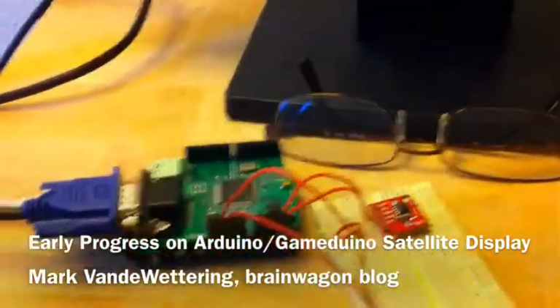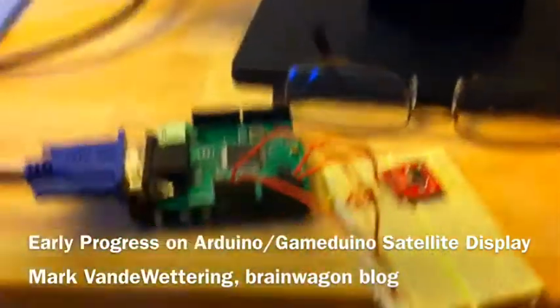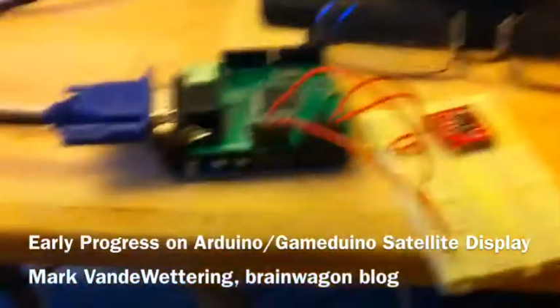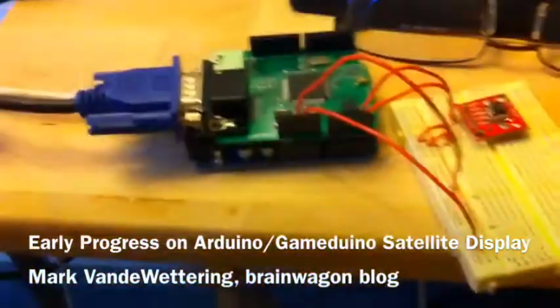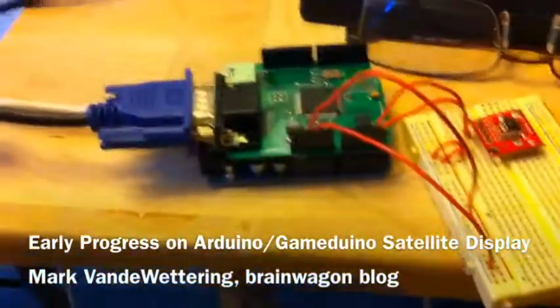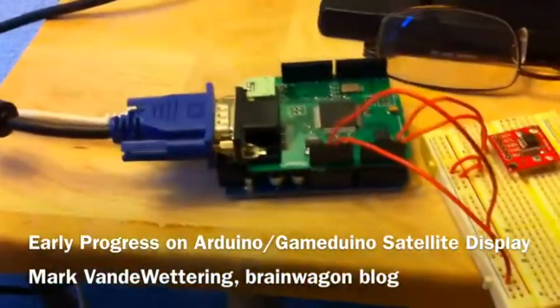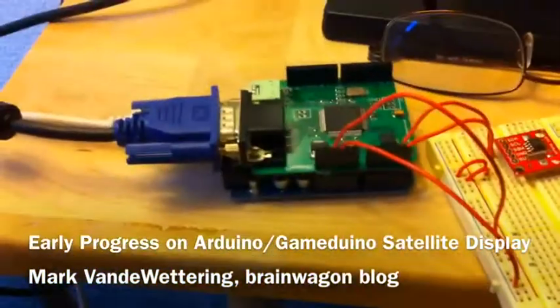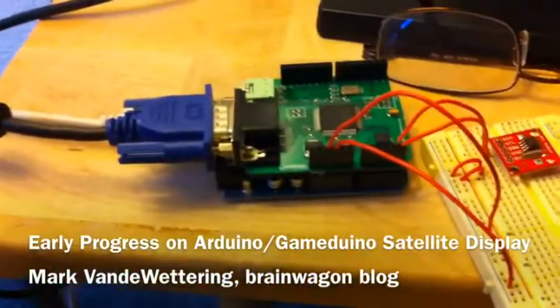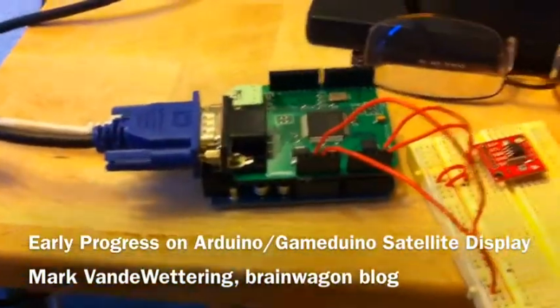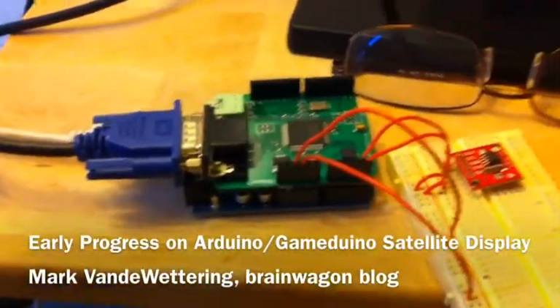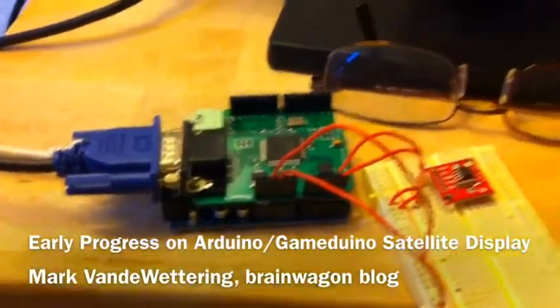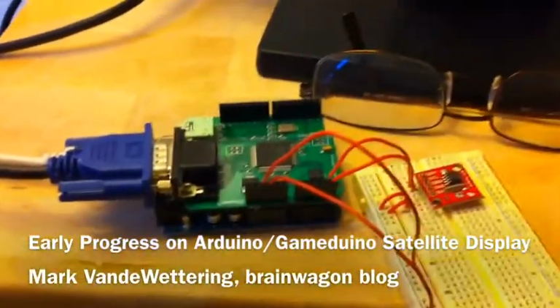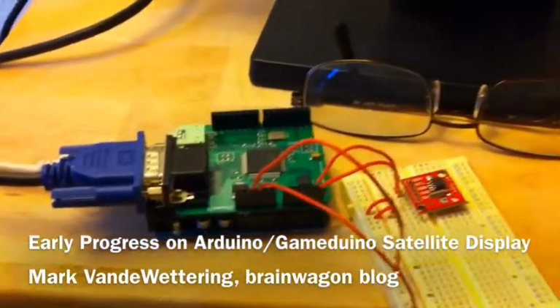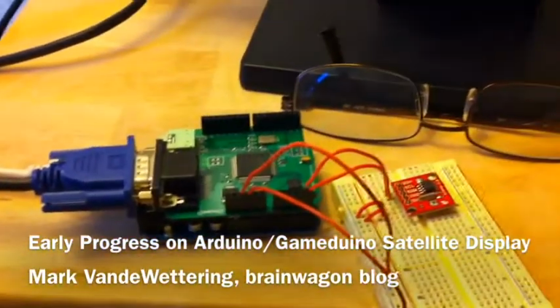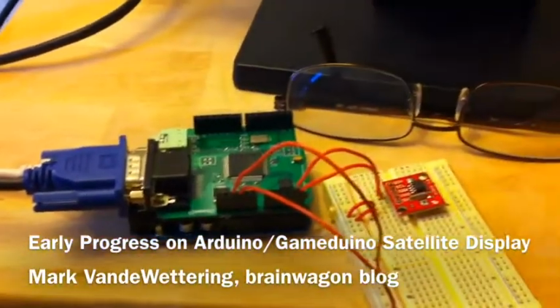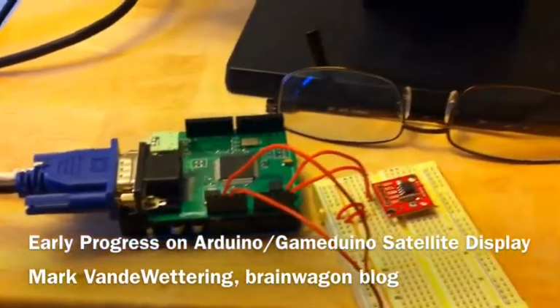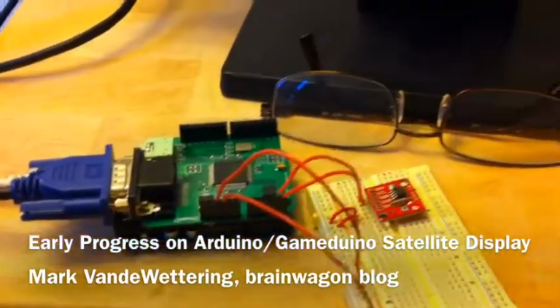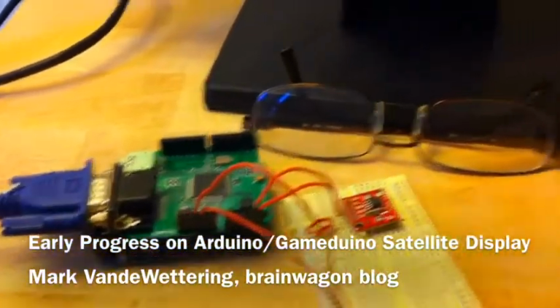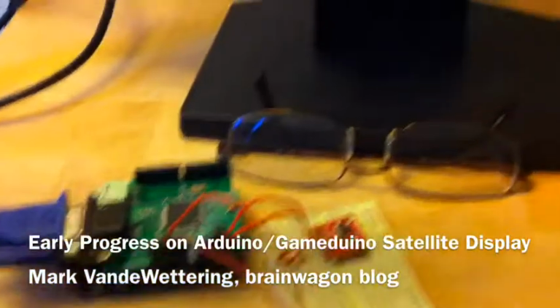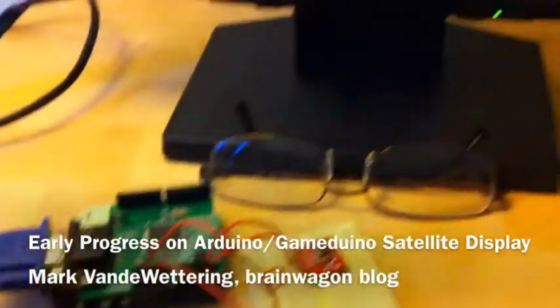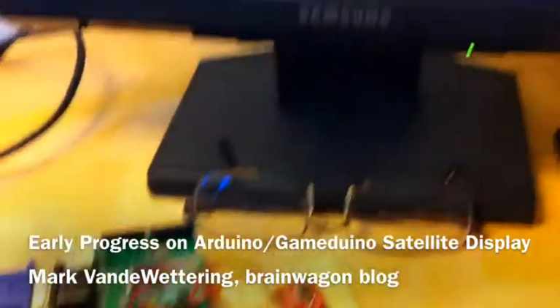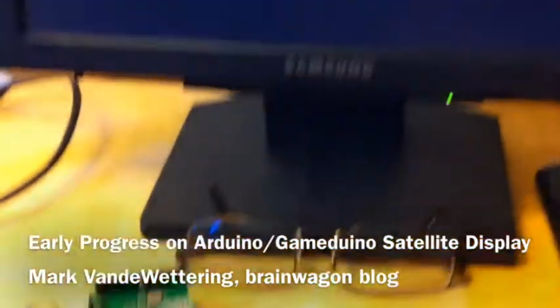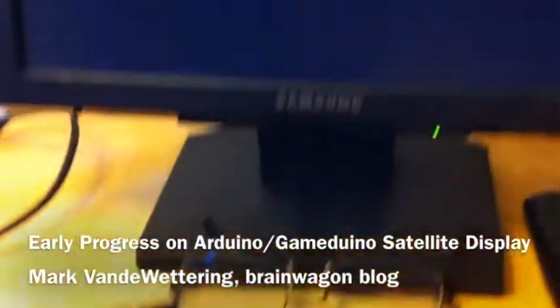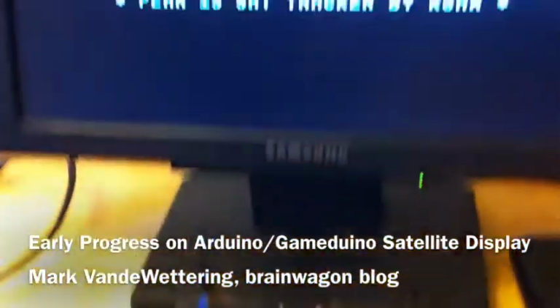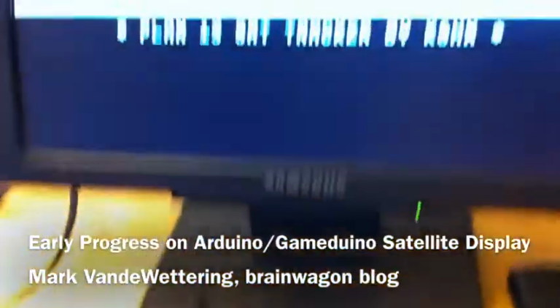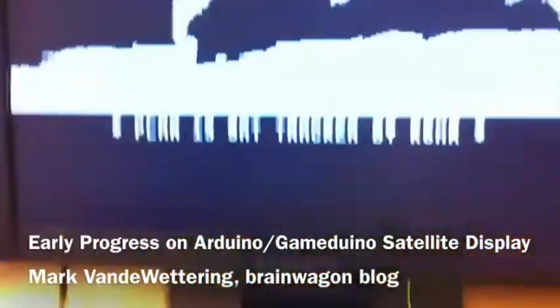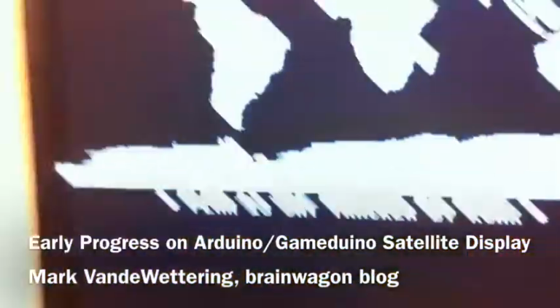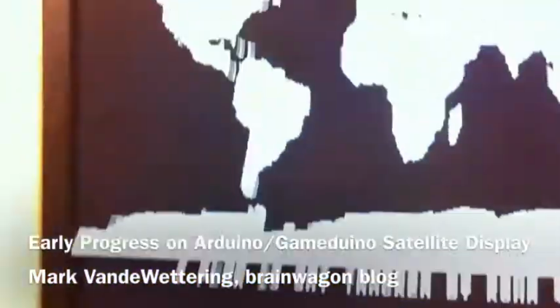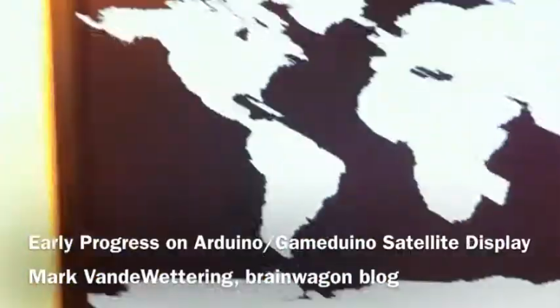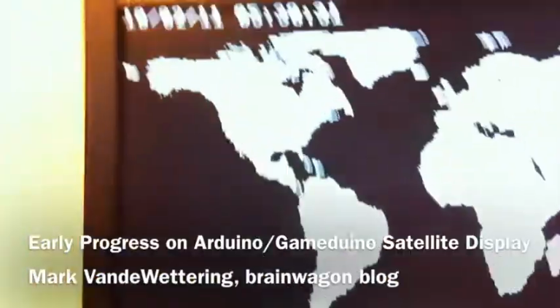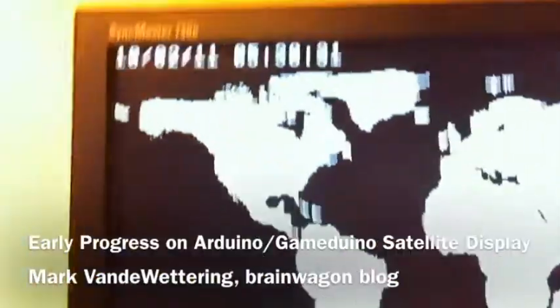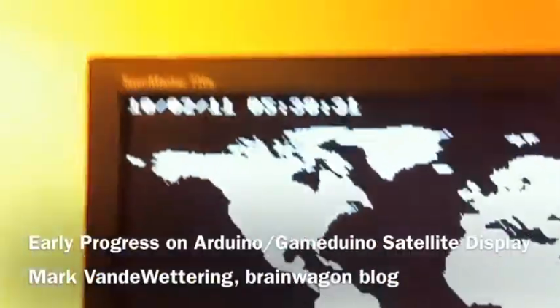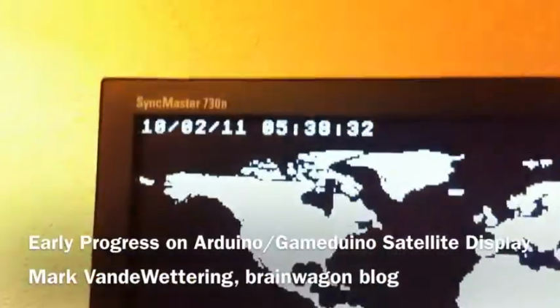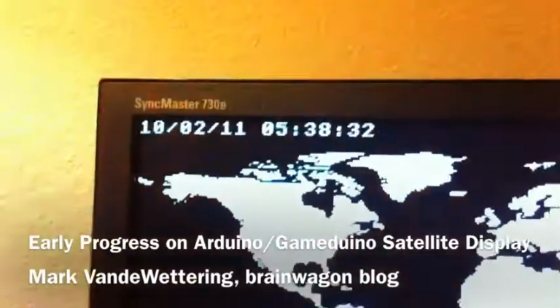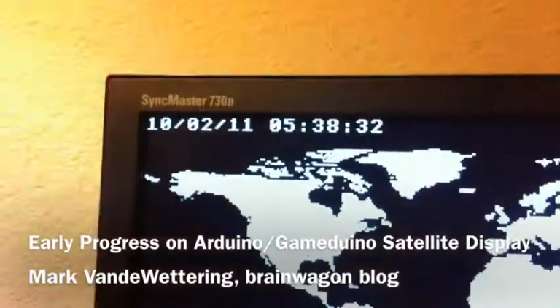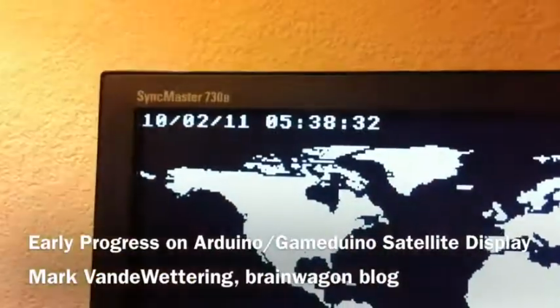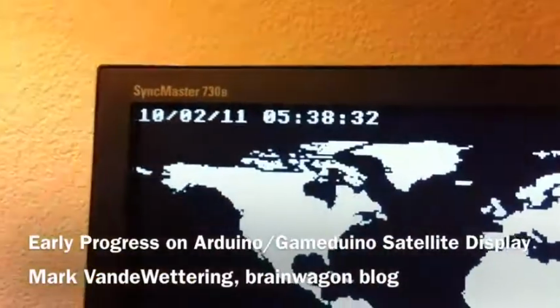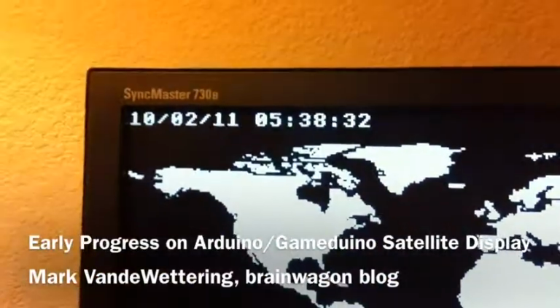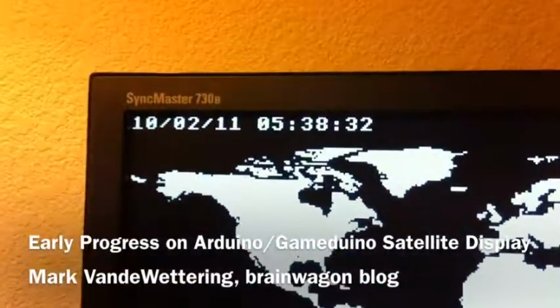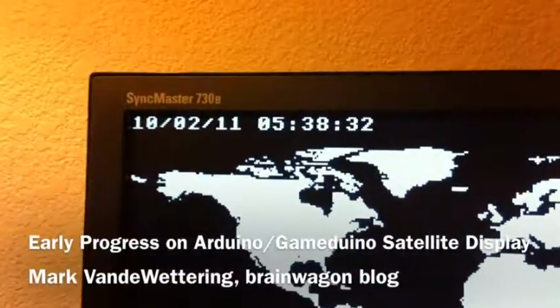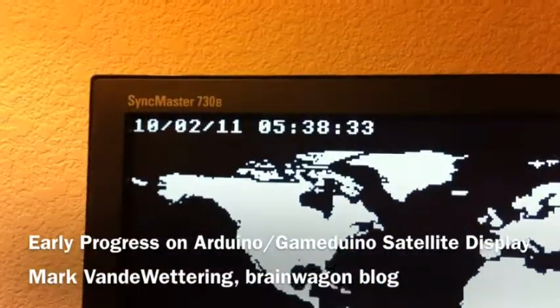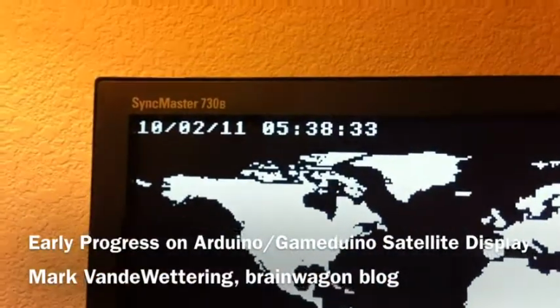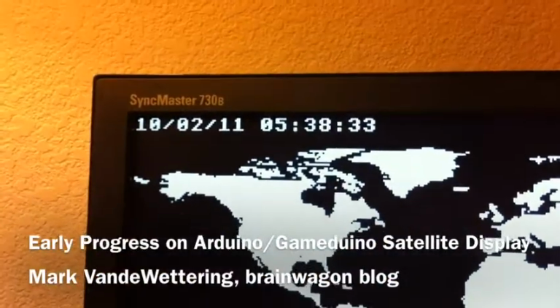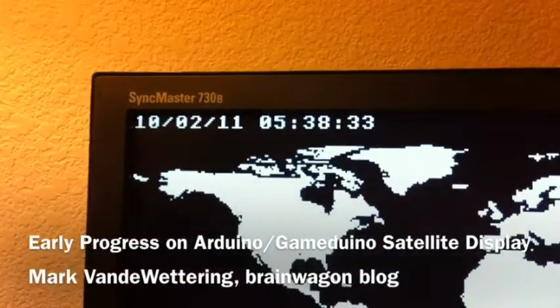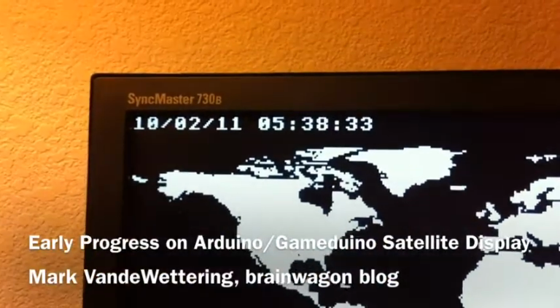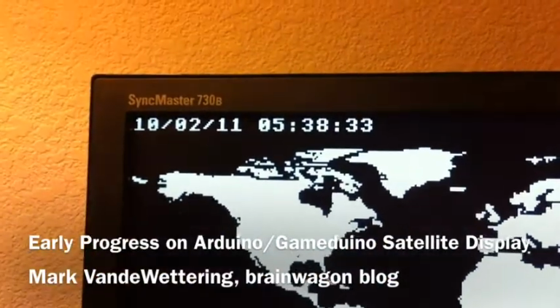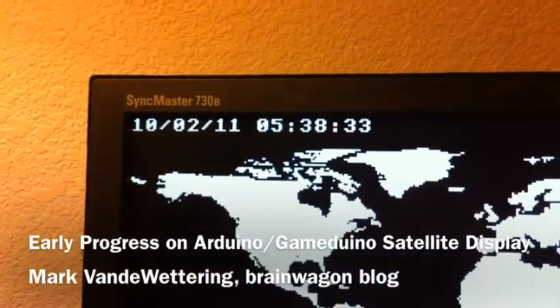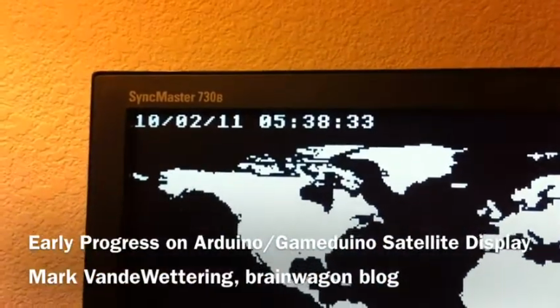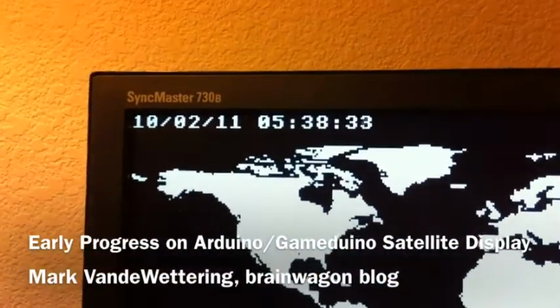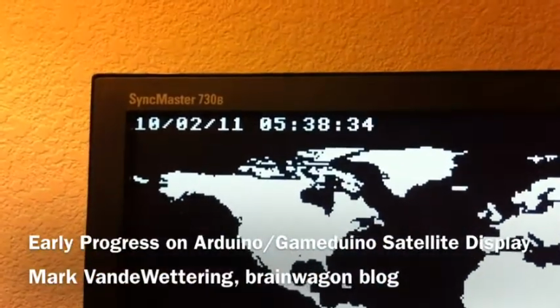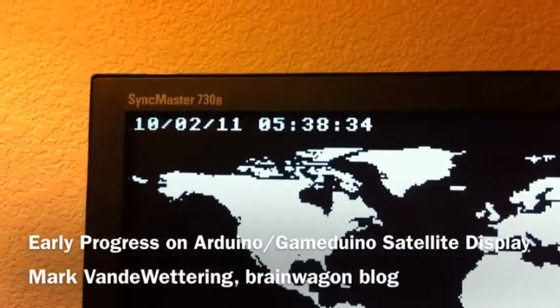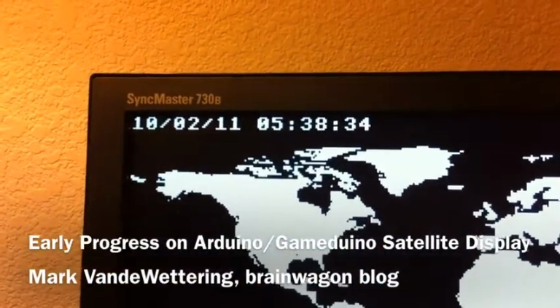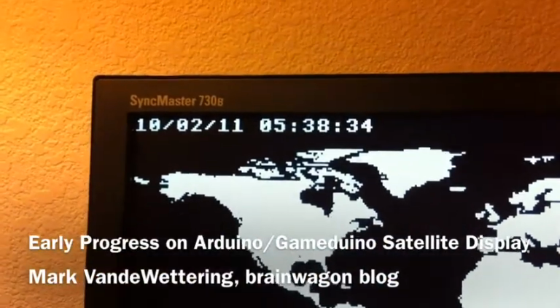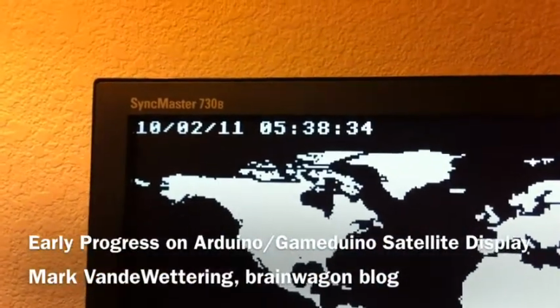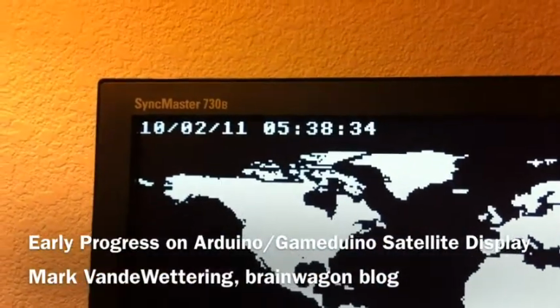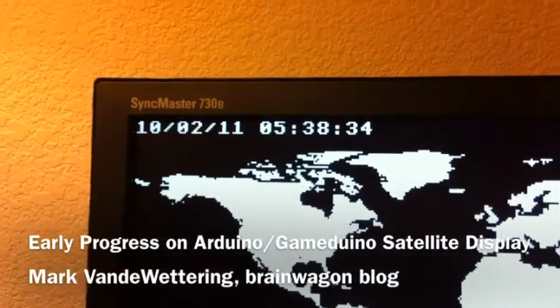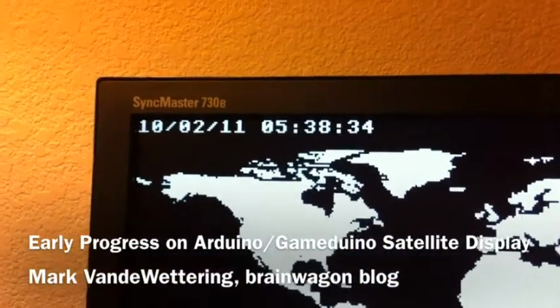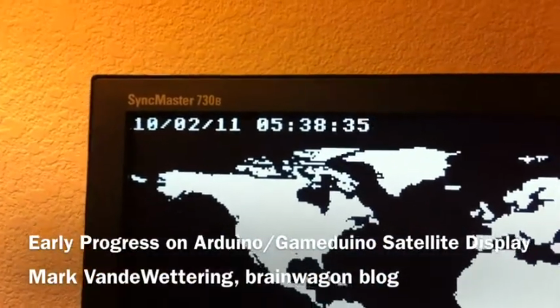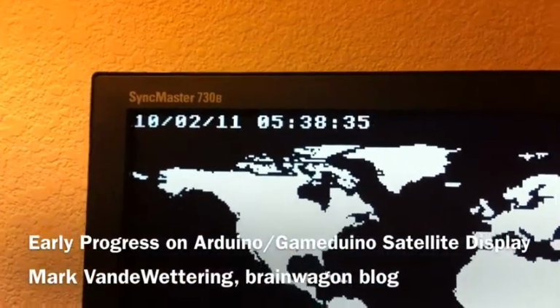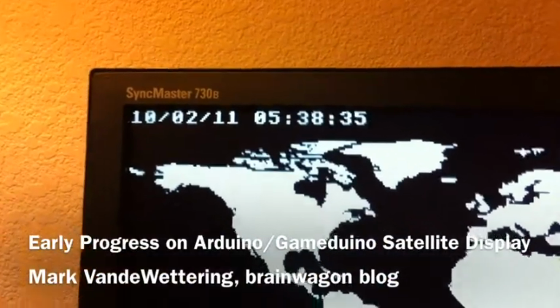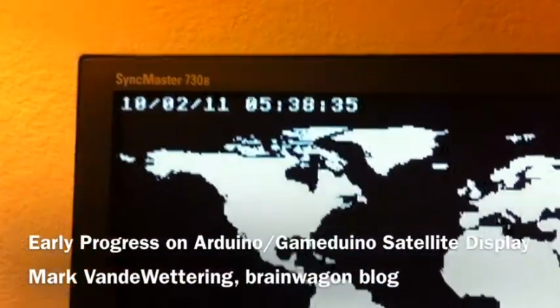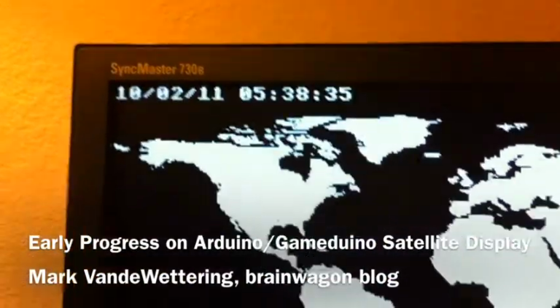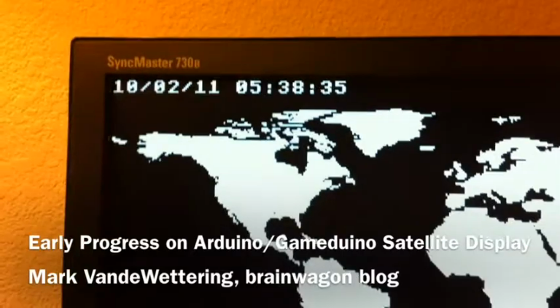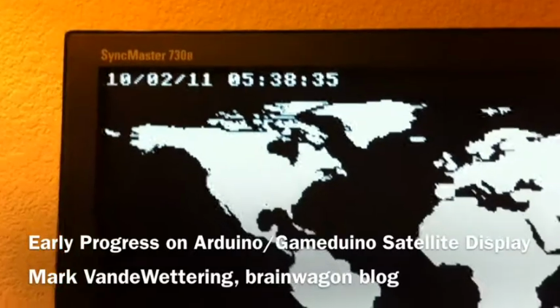It'll eventually get piggybacked onto this thing as well. And if you look up here you can see that it's actually tracking the time and reading it.